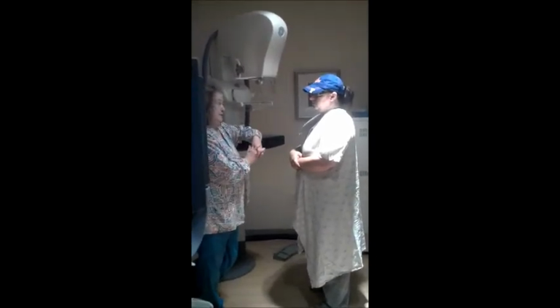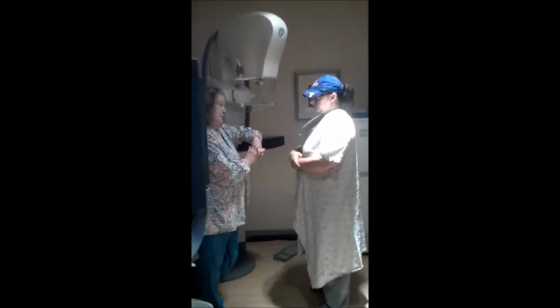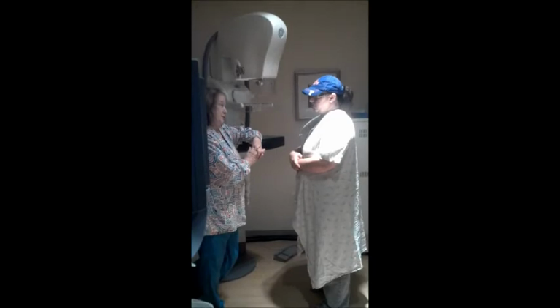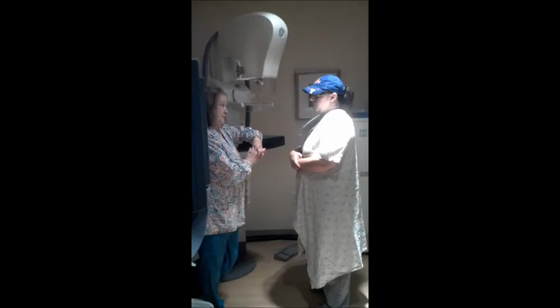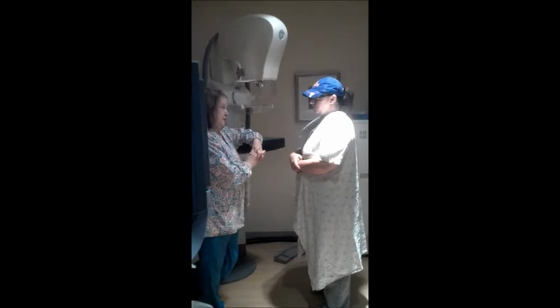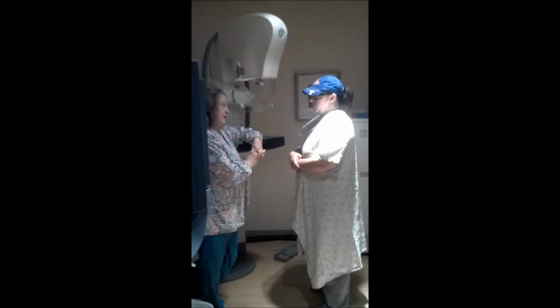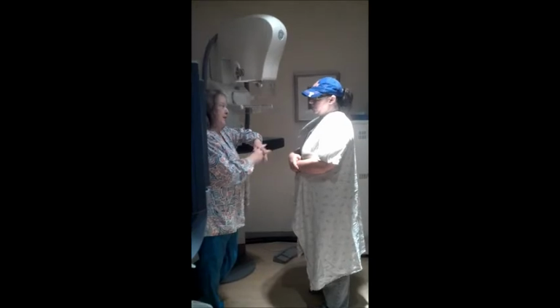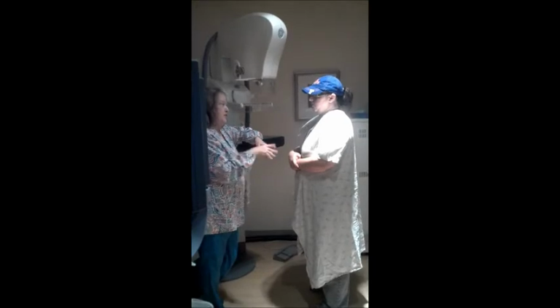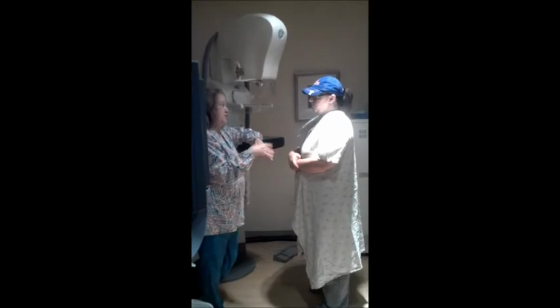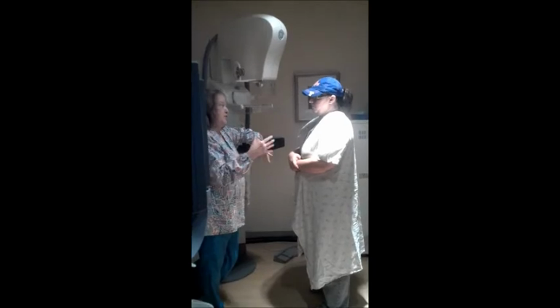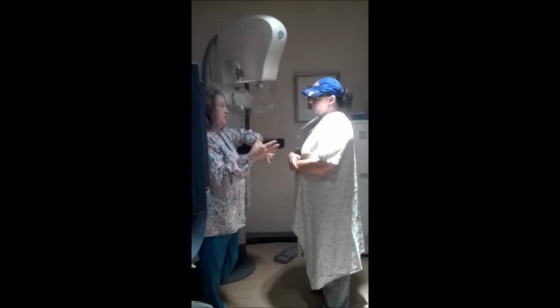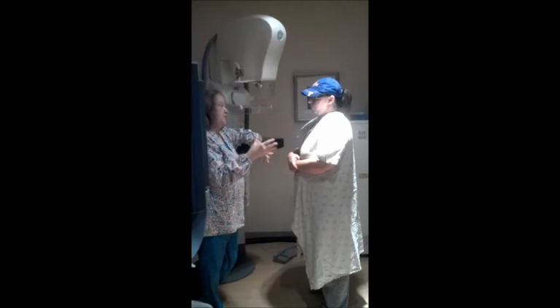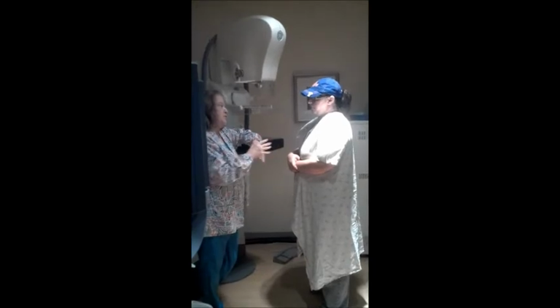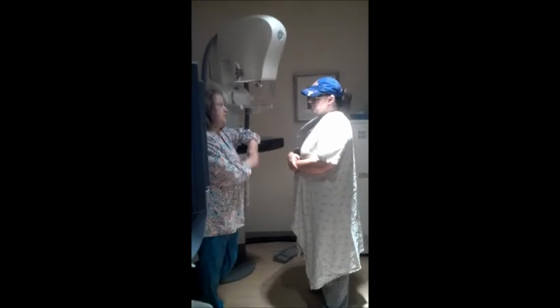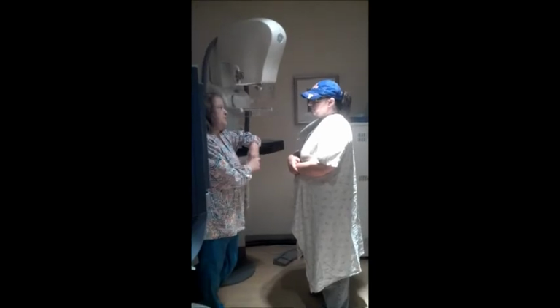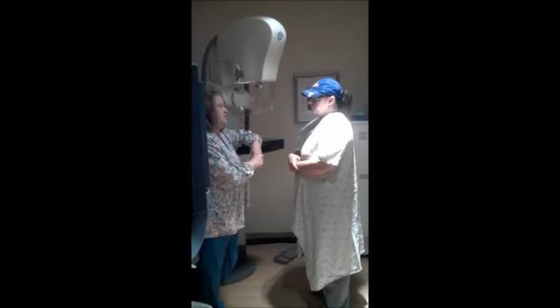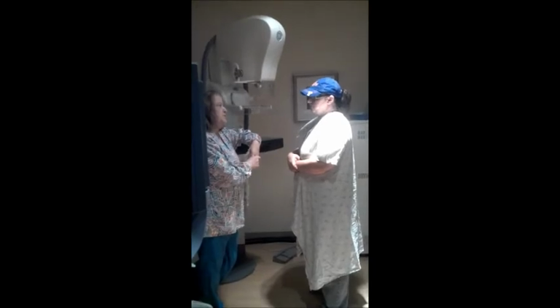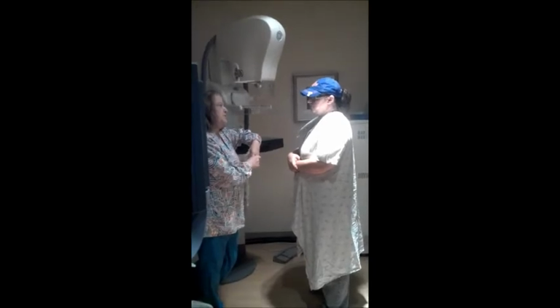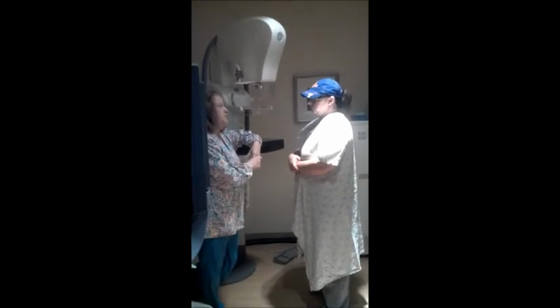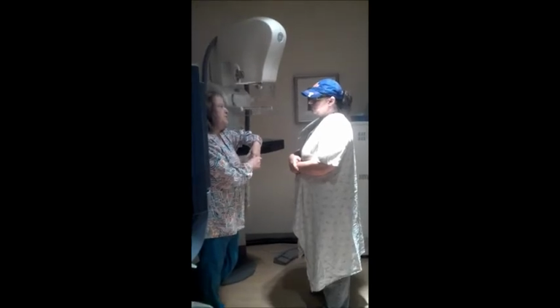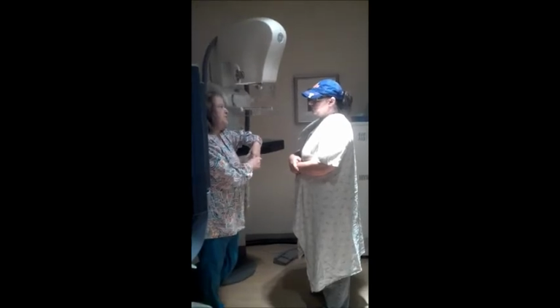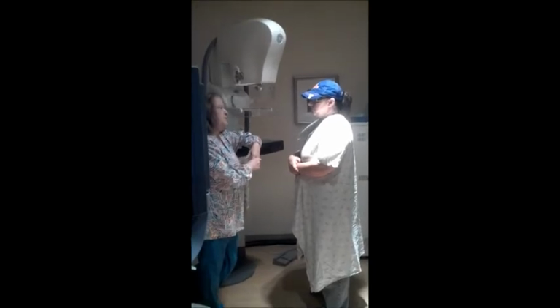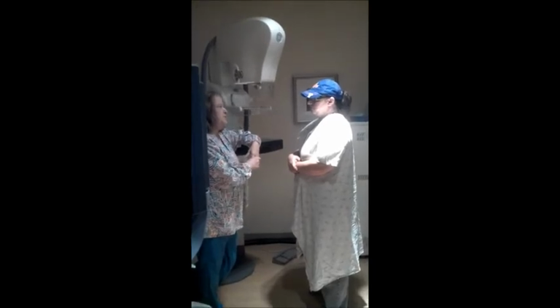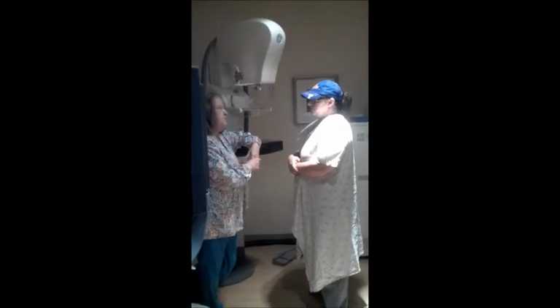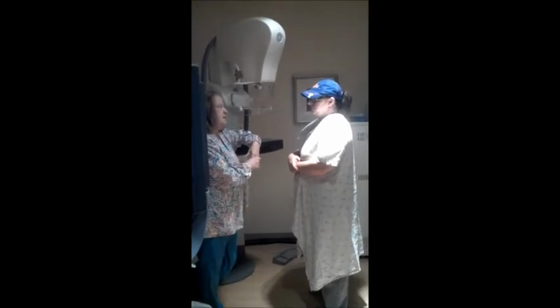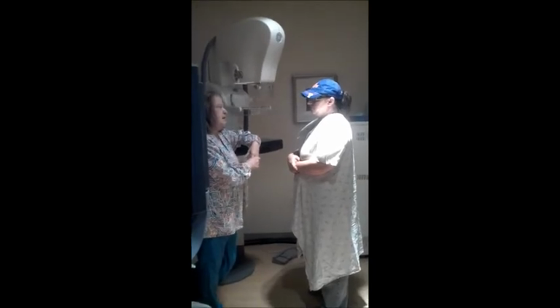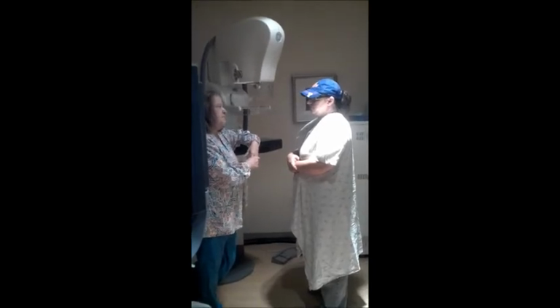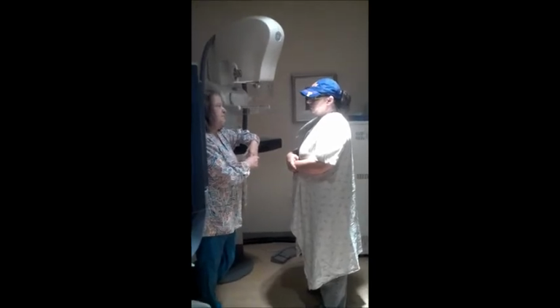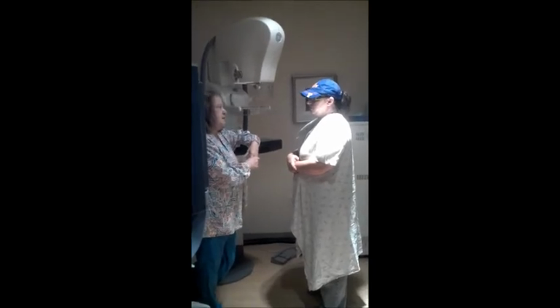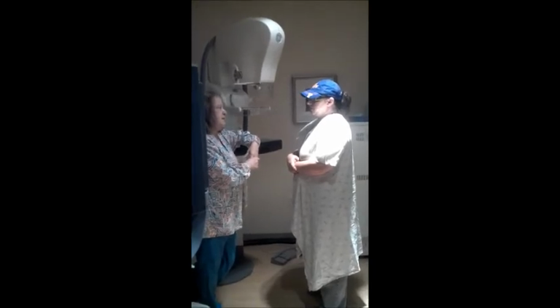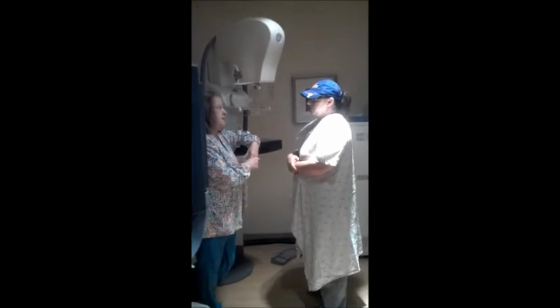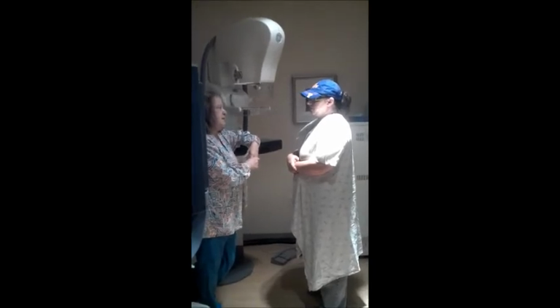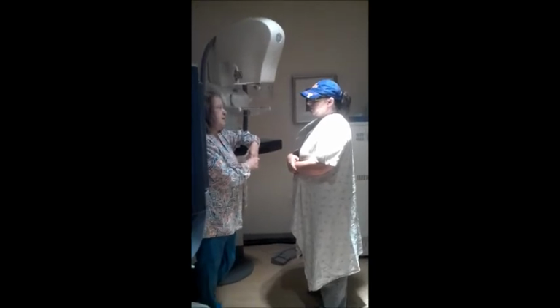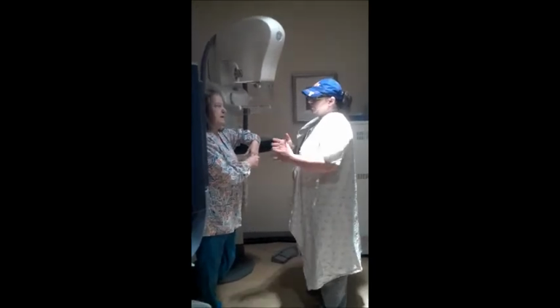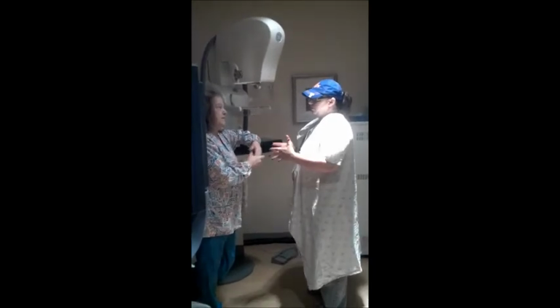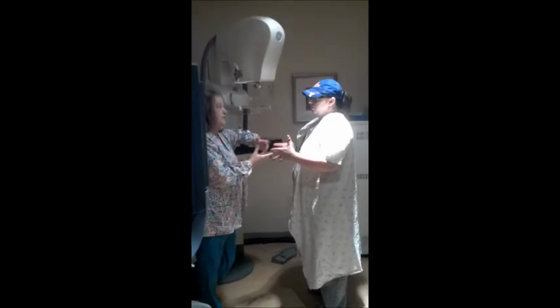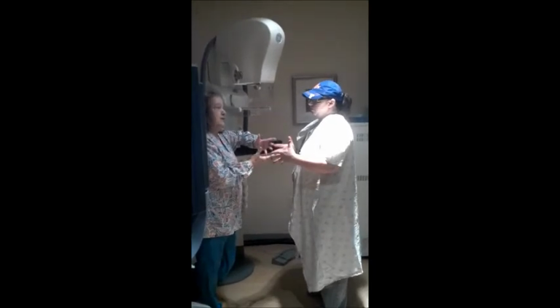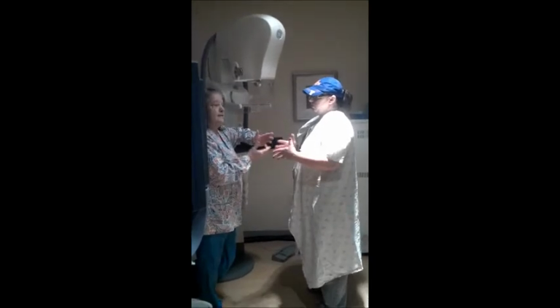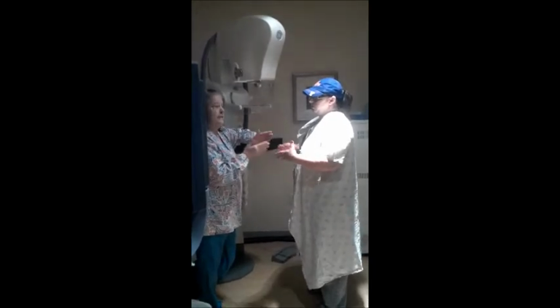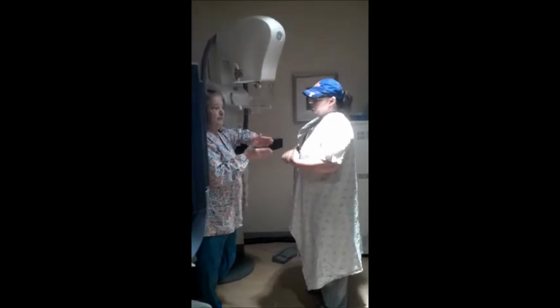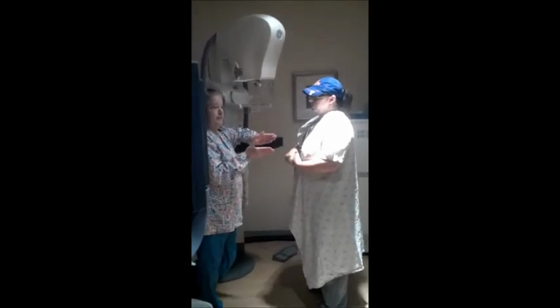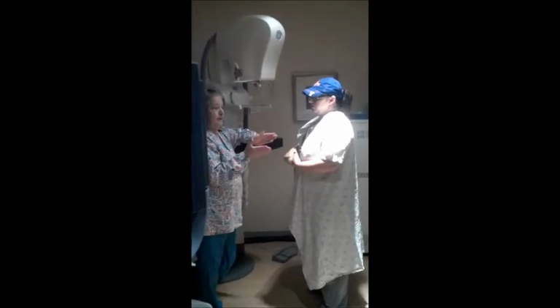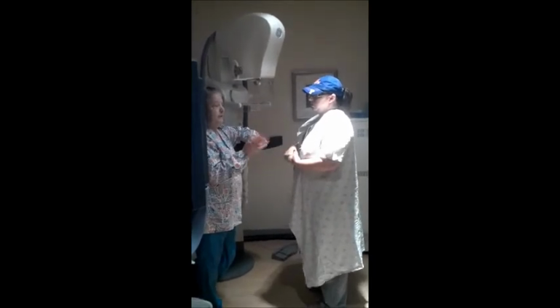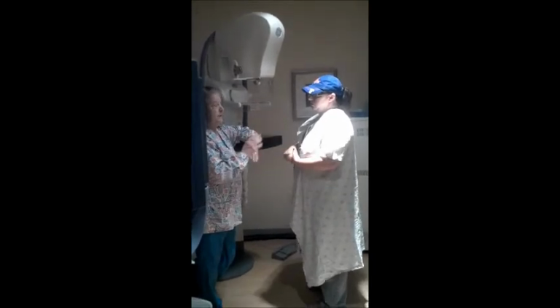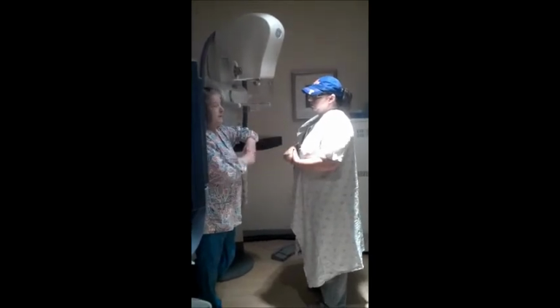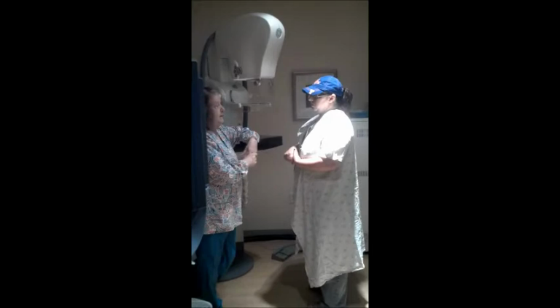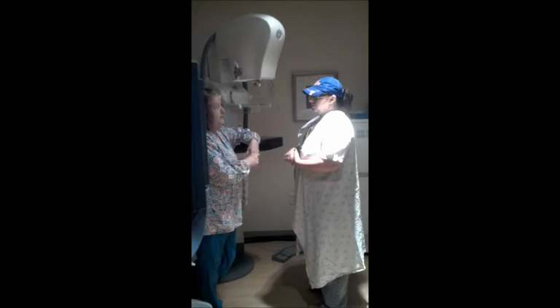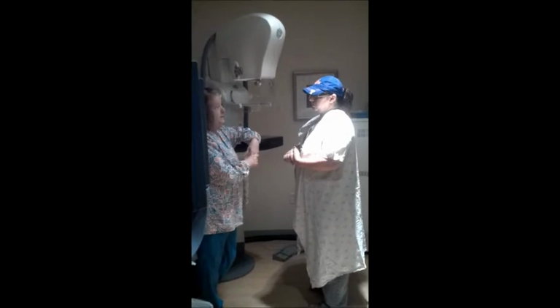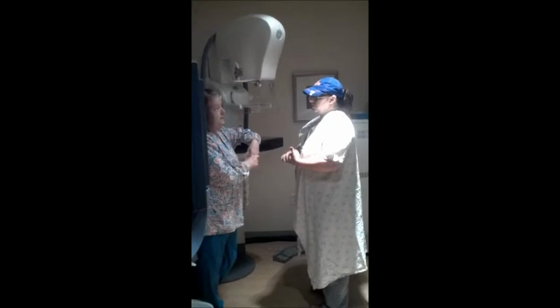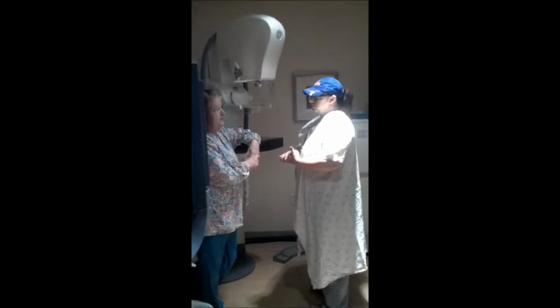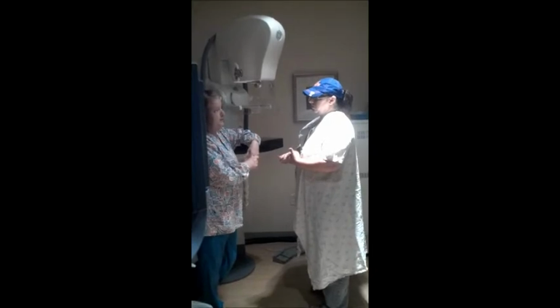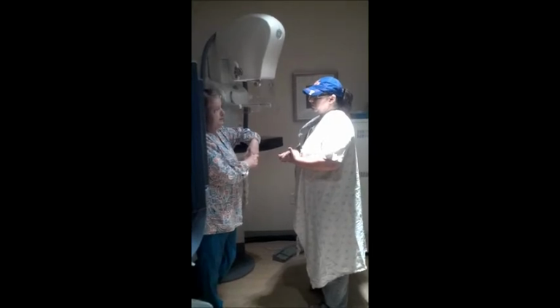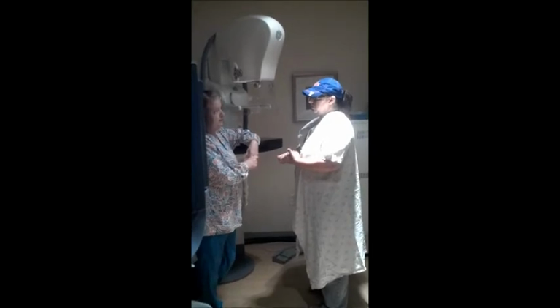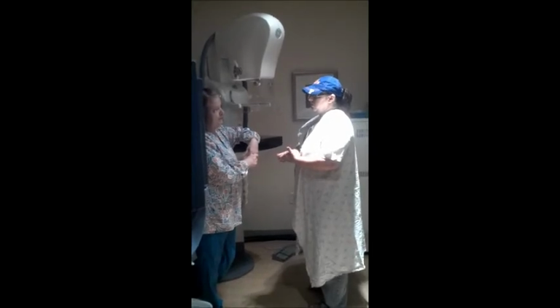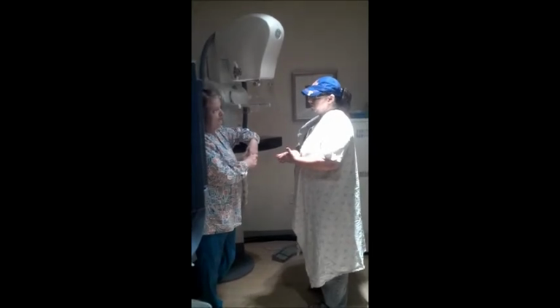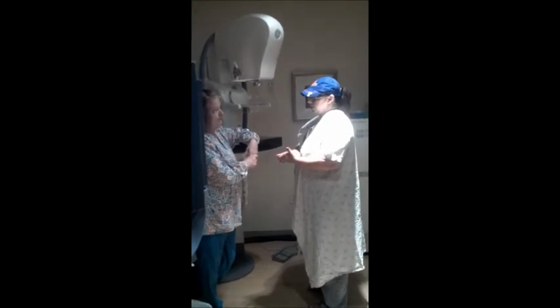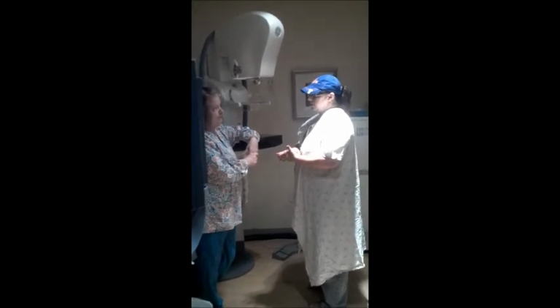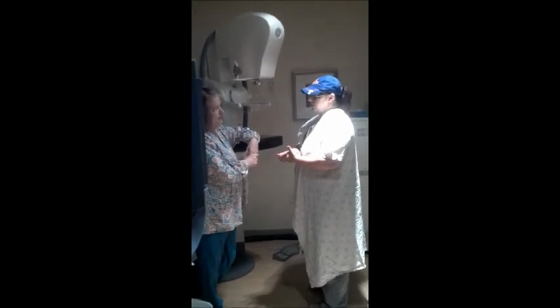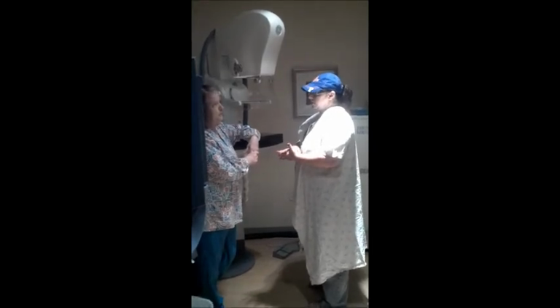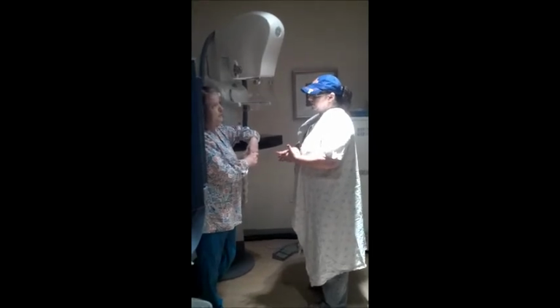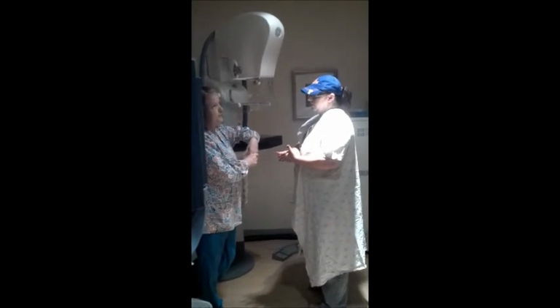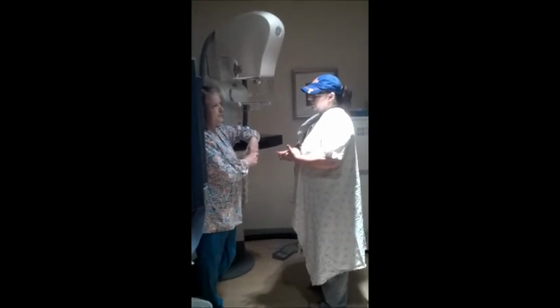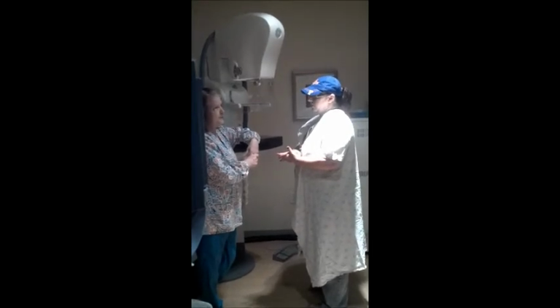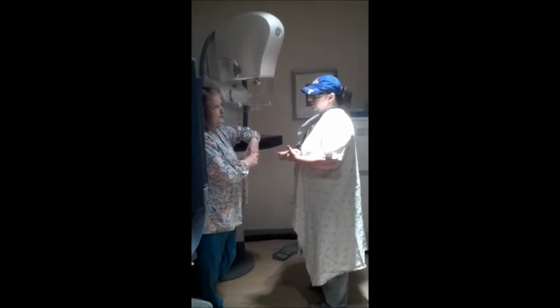As you get older, sometimes it gets a little easier. Now, that's not for everybody. Everybody's different. Women are so different from each other.